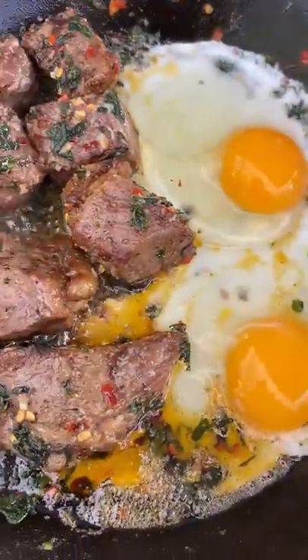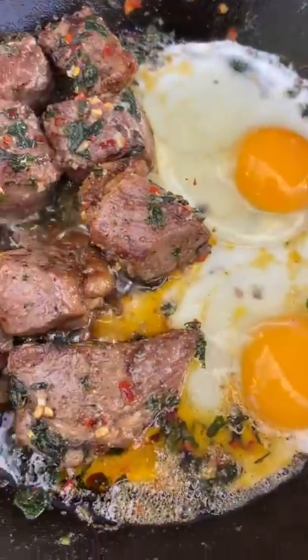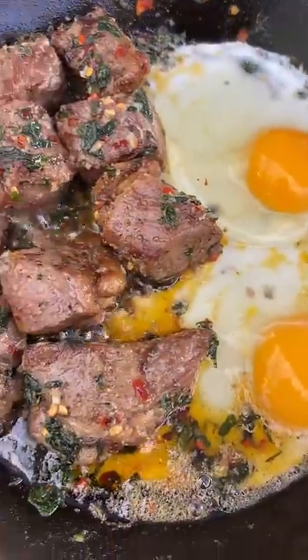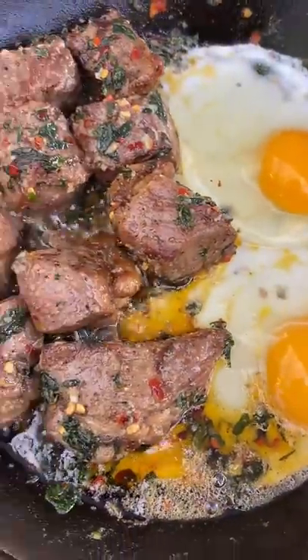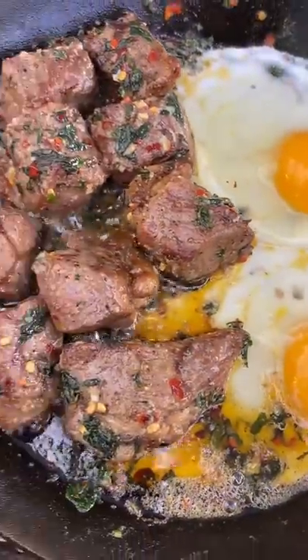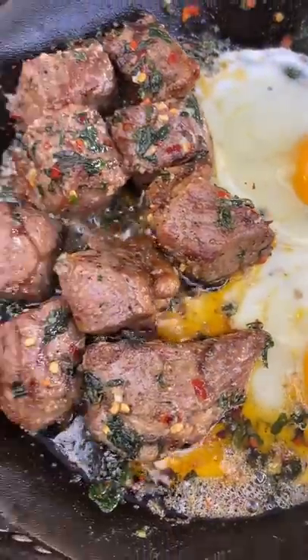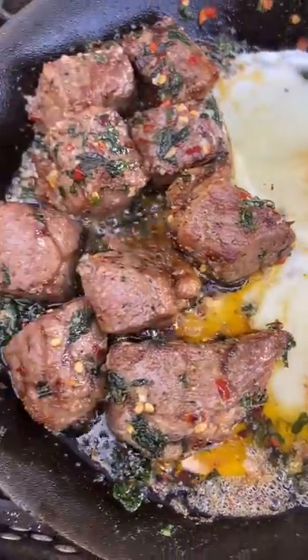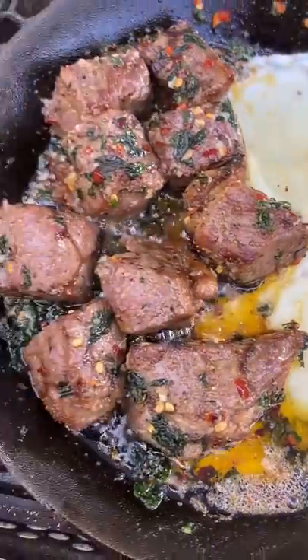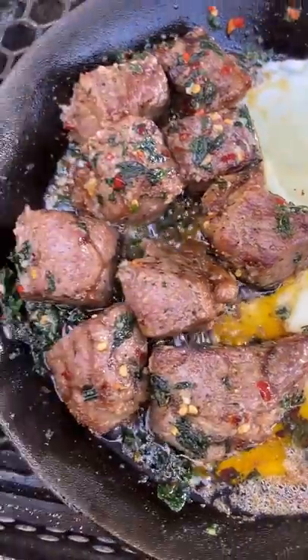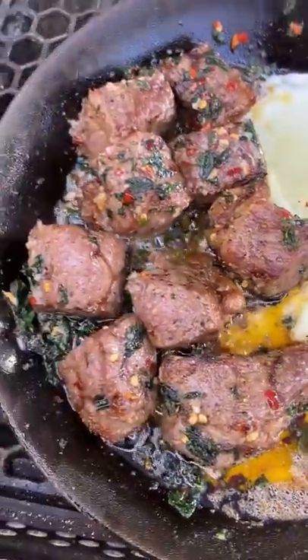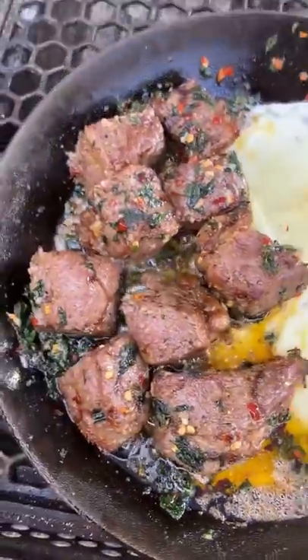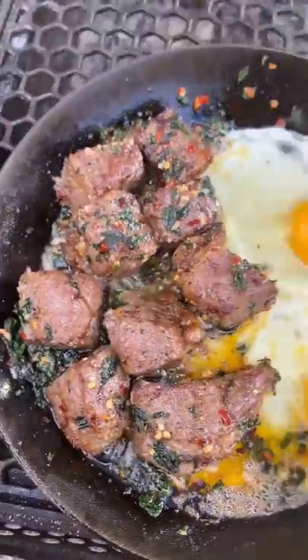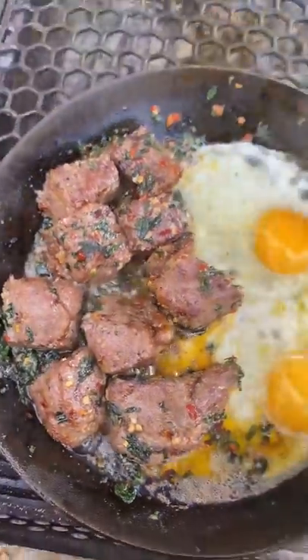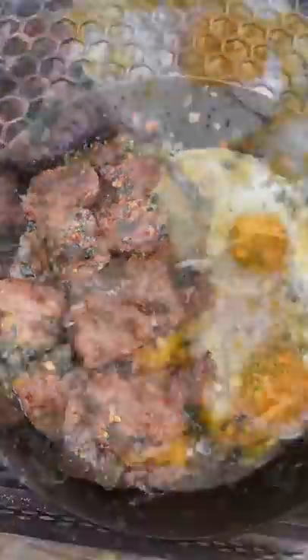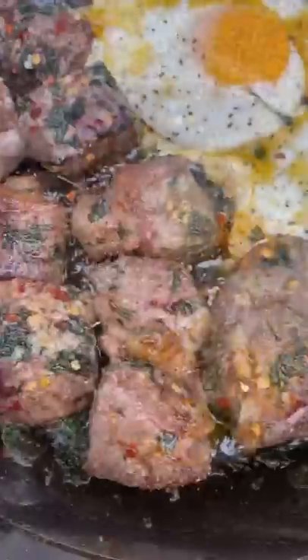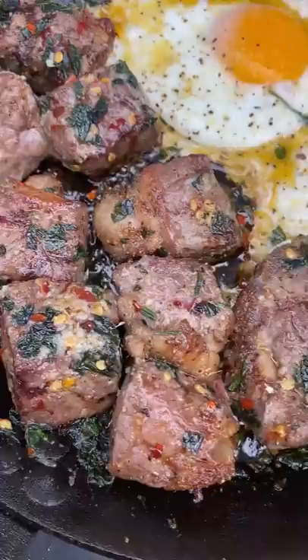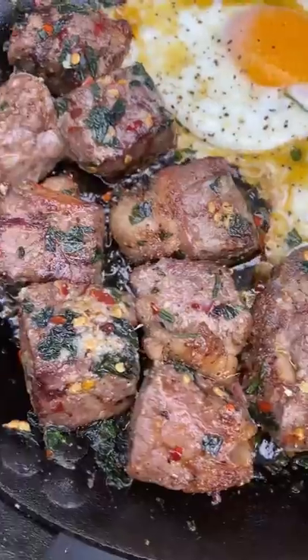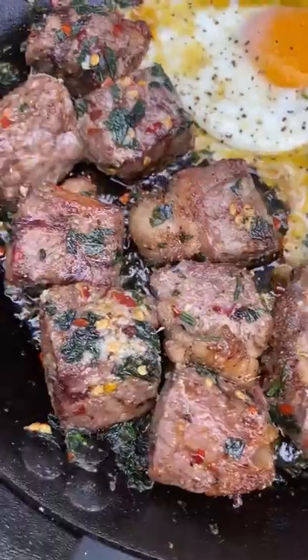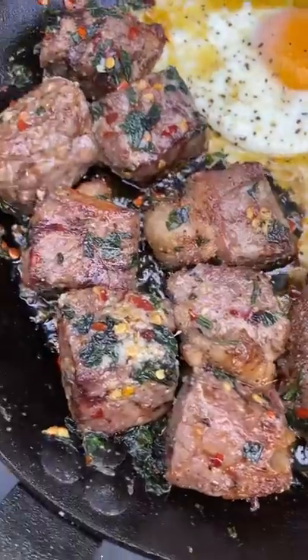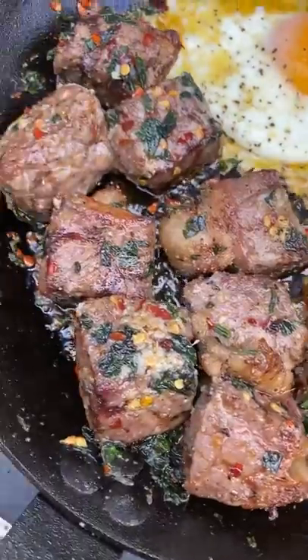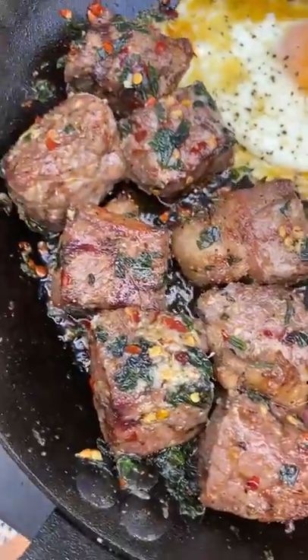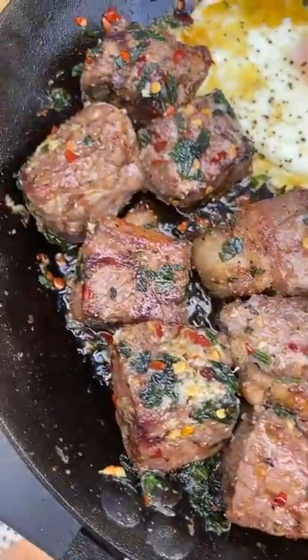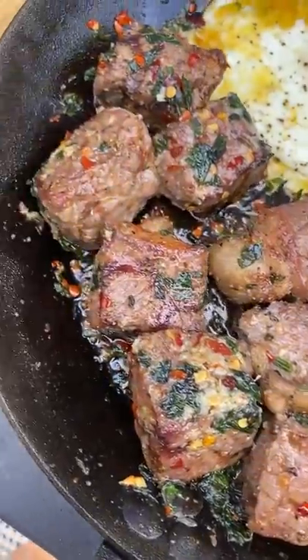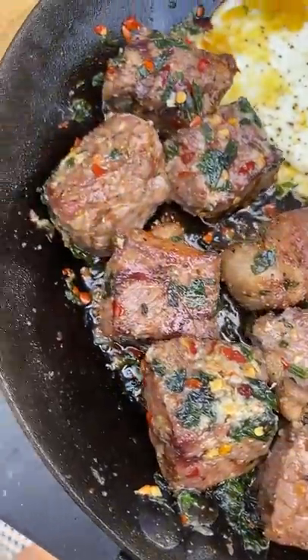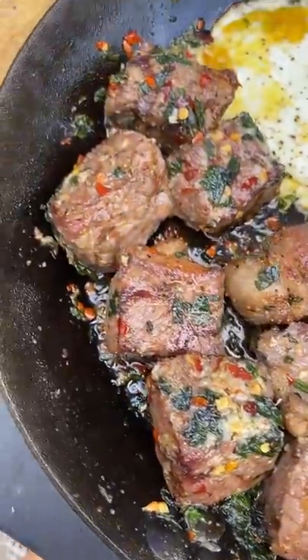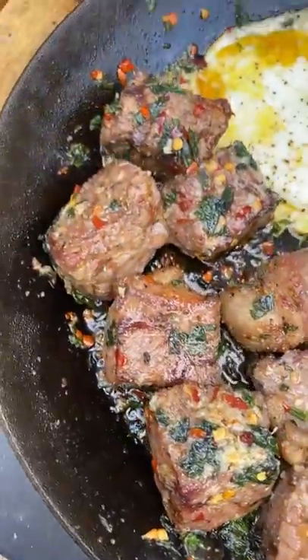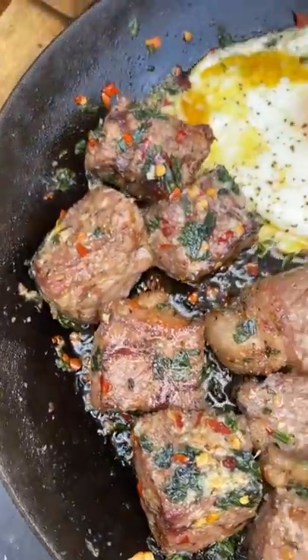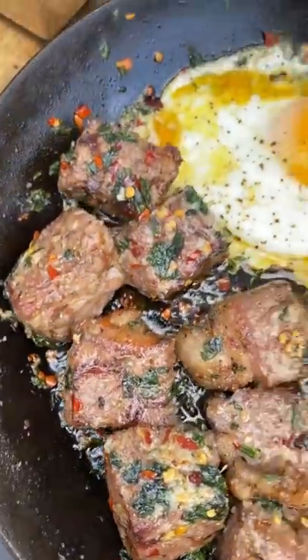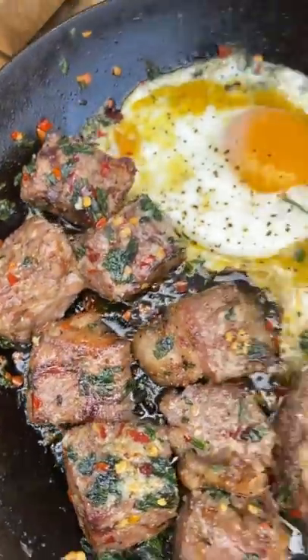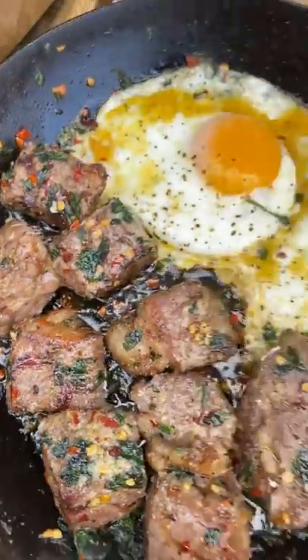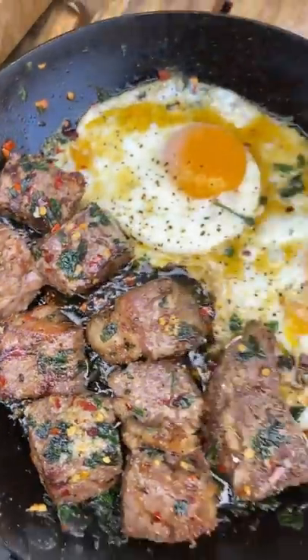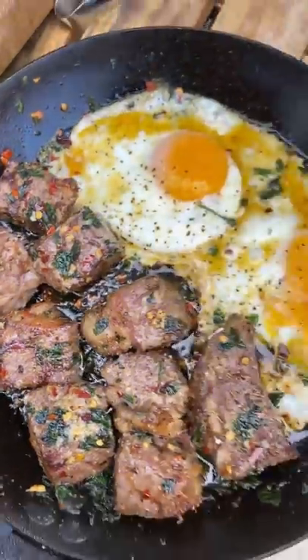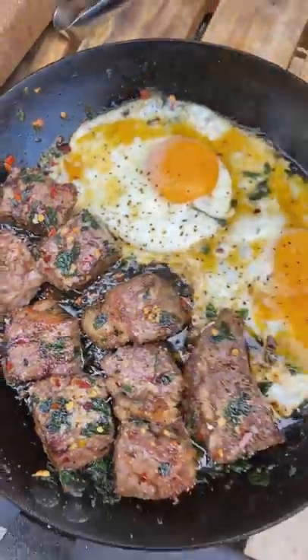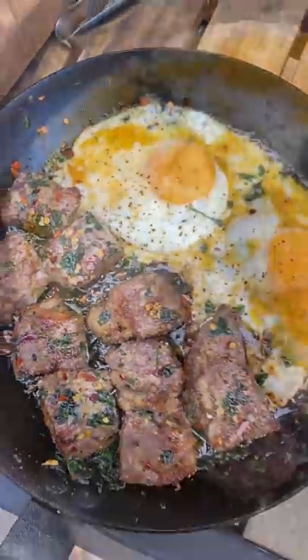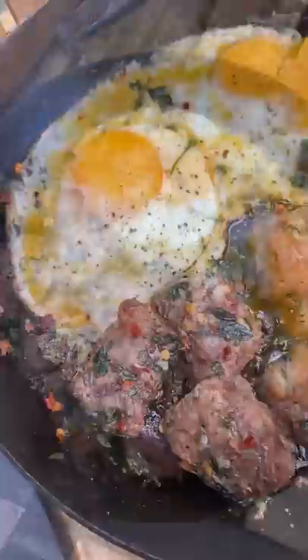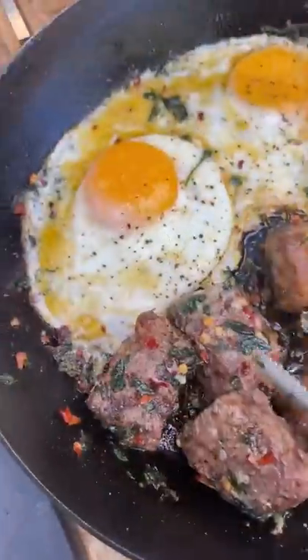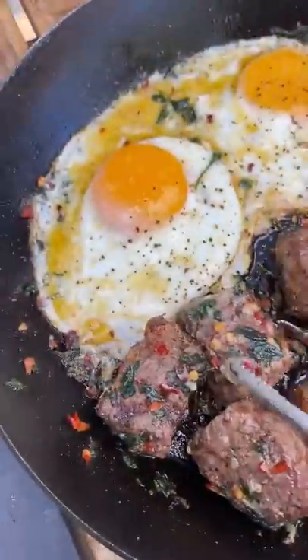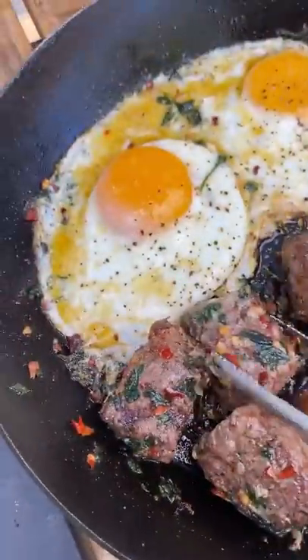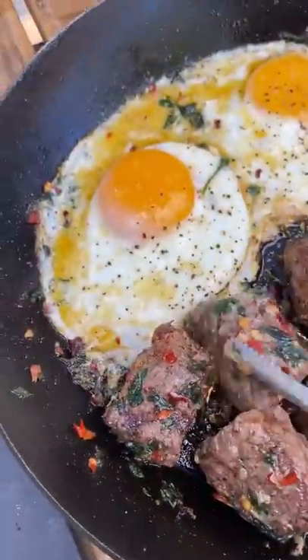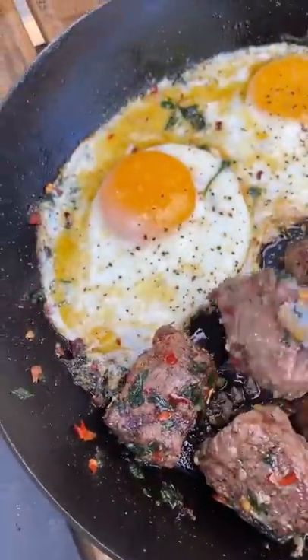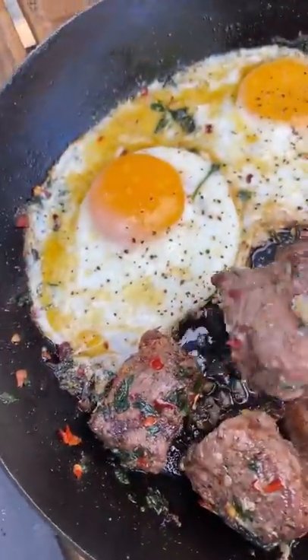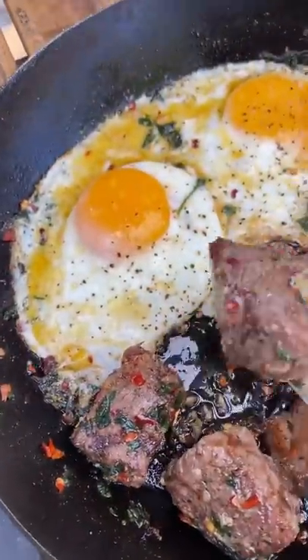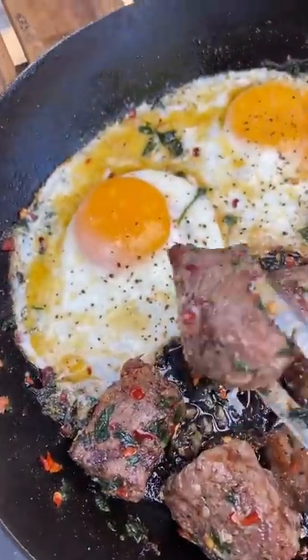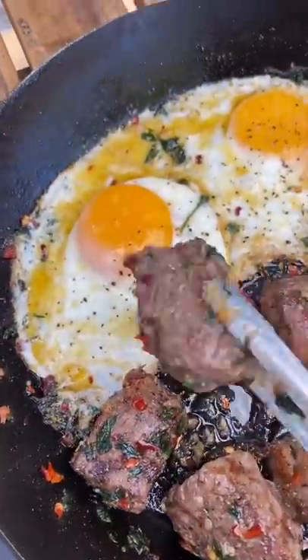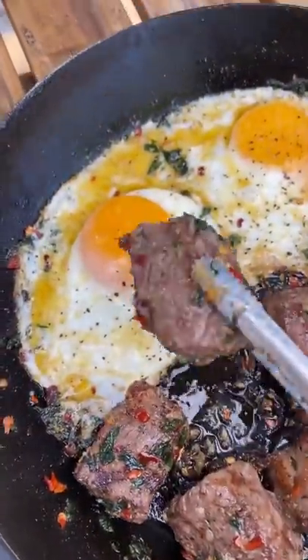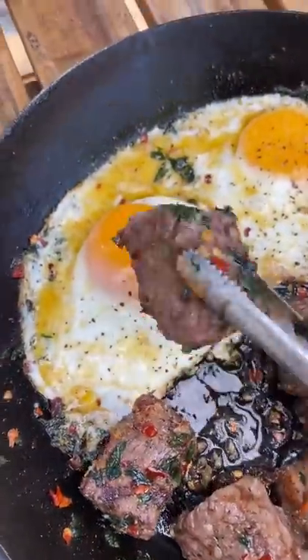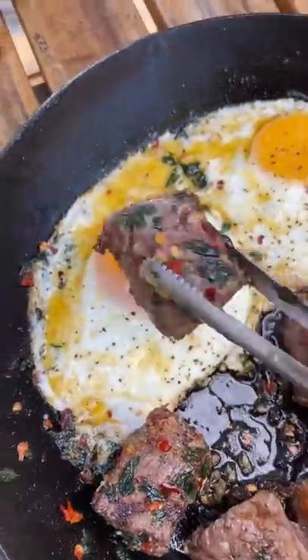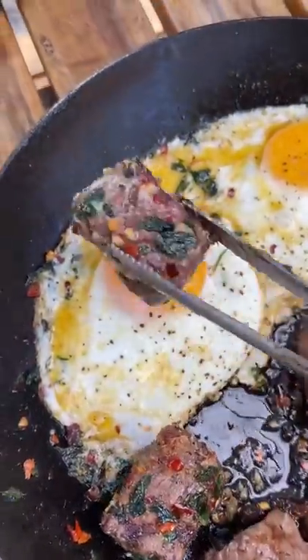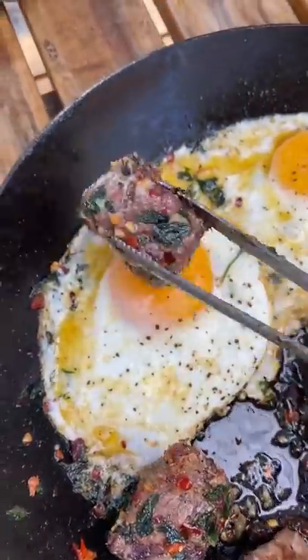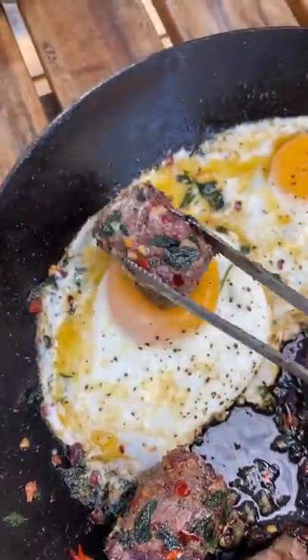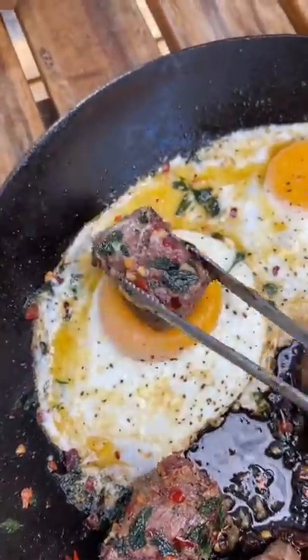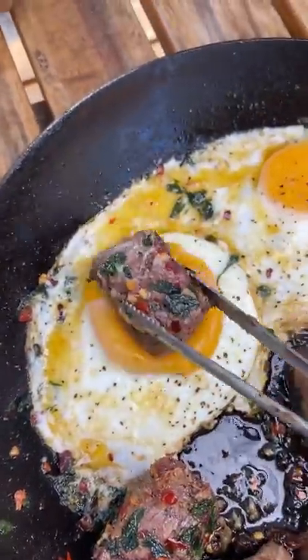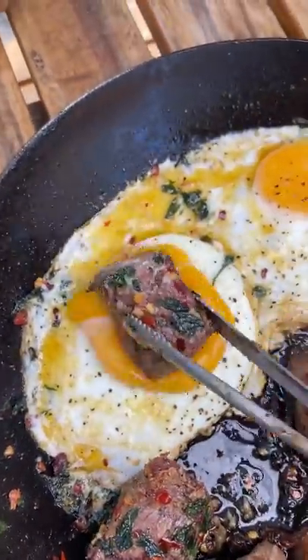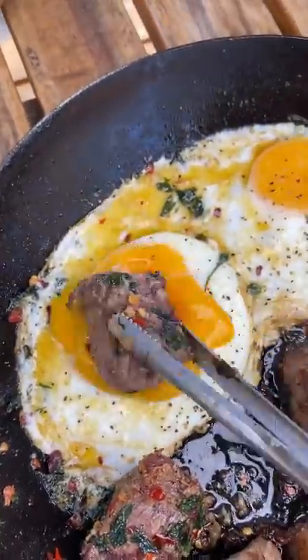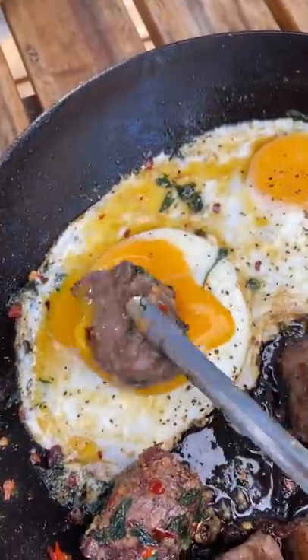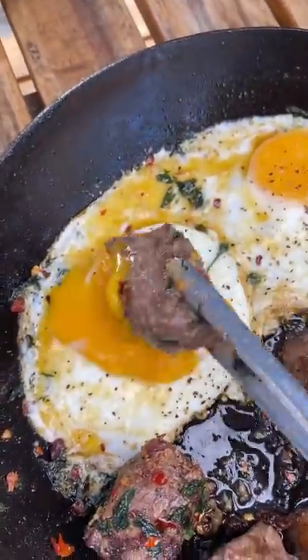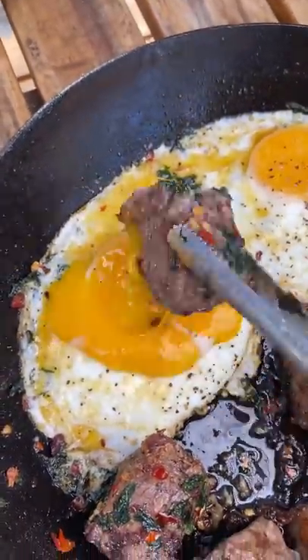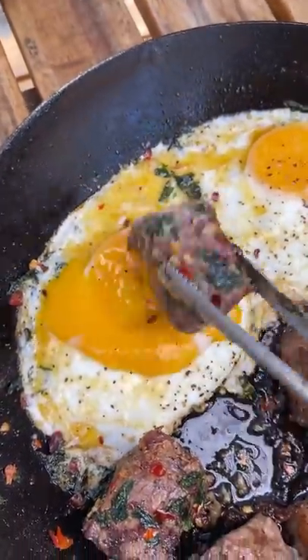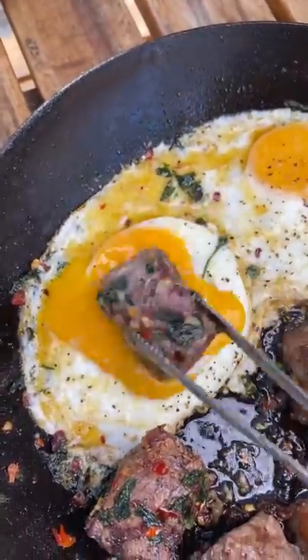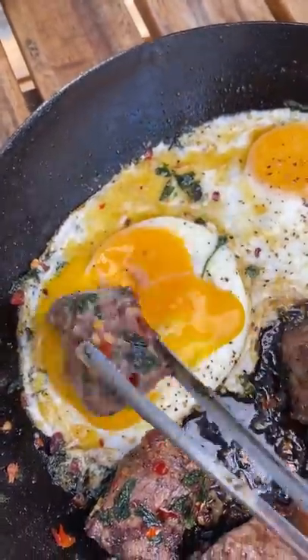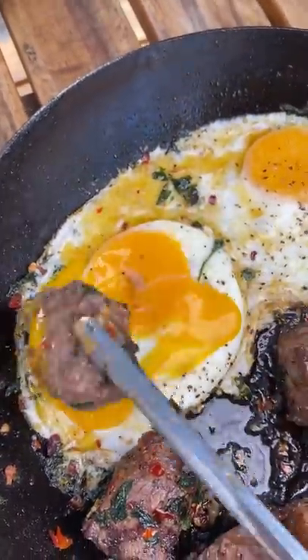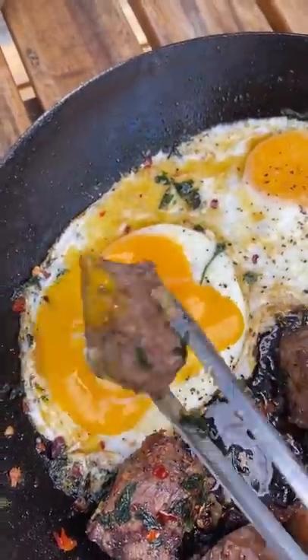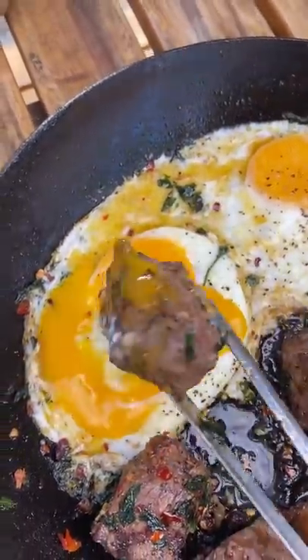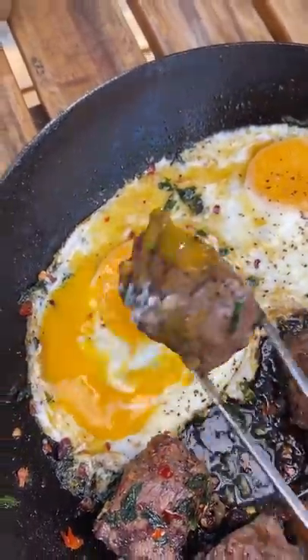Season your eggs with salt, pepper, and garlic. This came out absolutely fantastic — go ahead and give it a go. Full recipe on my website.